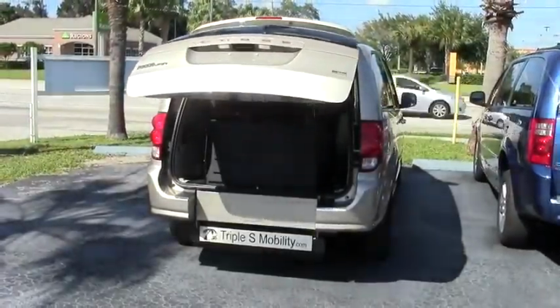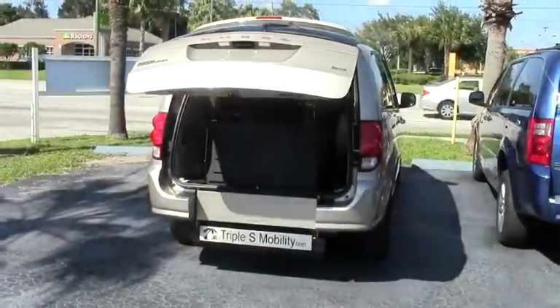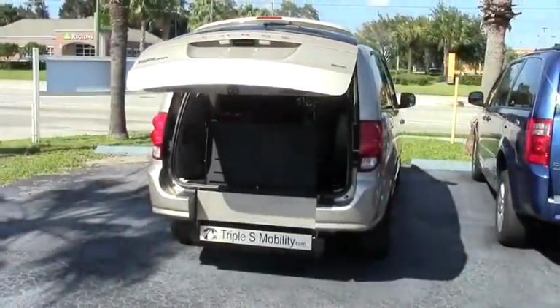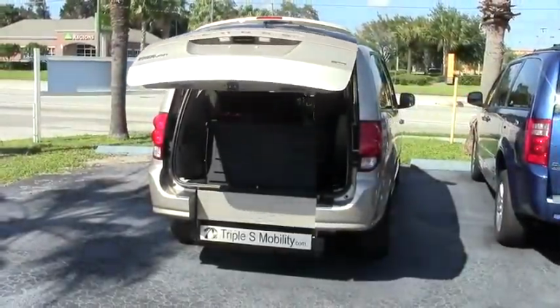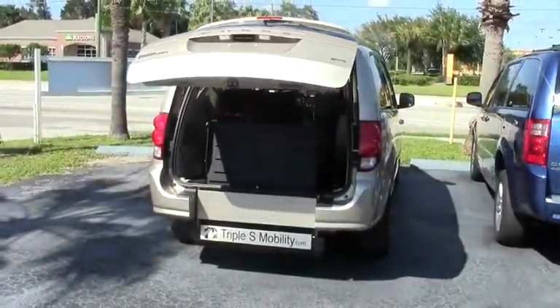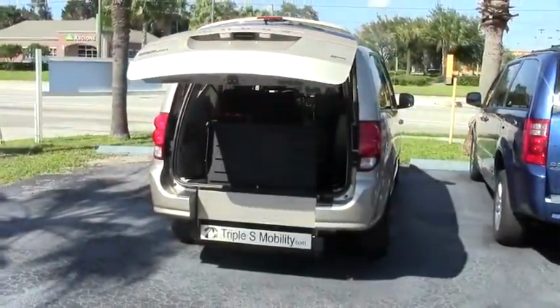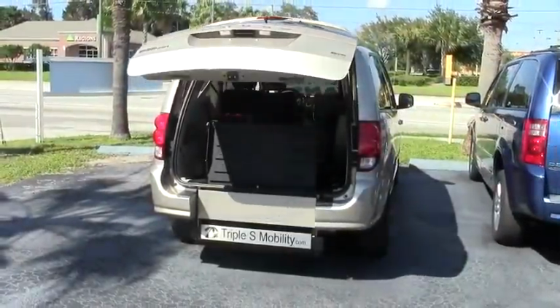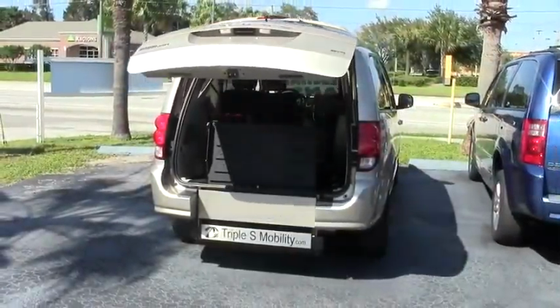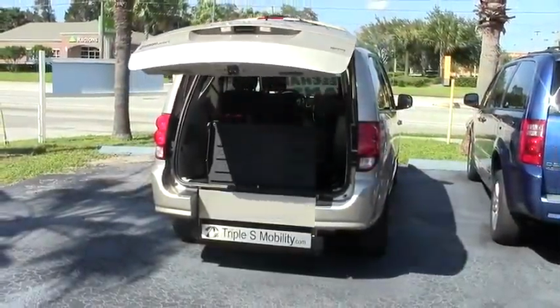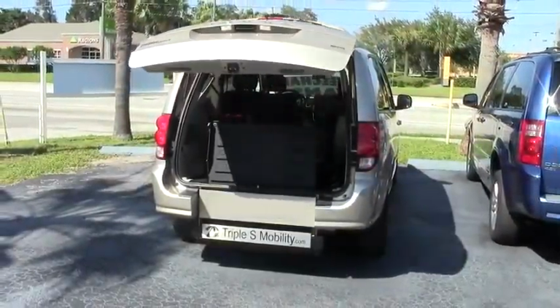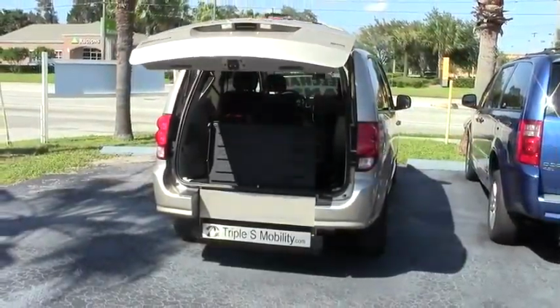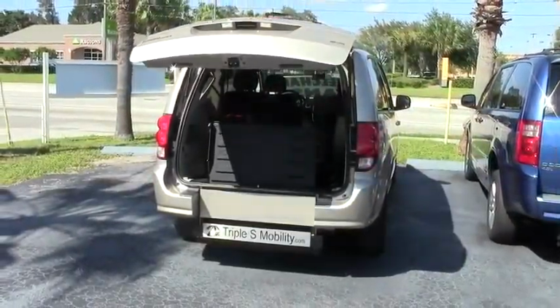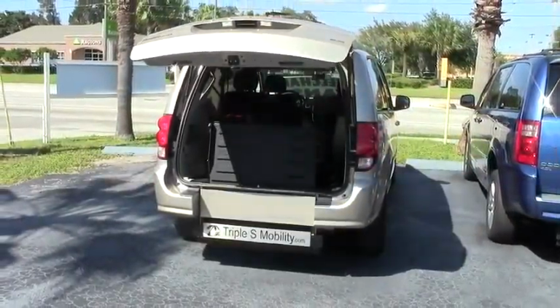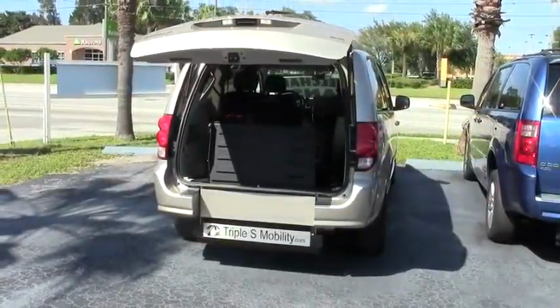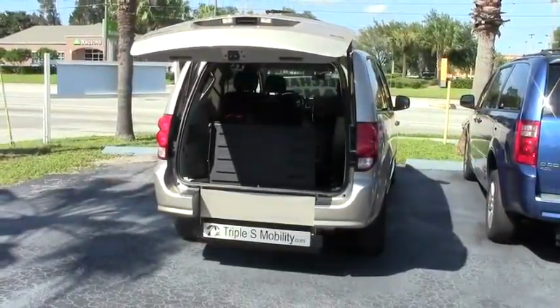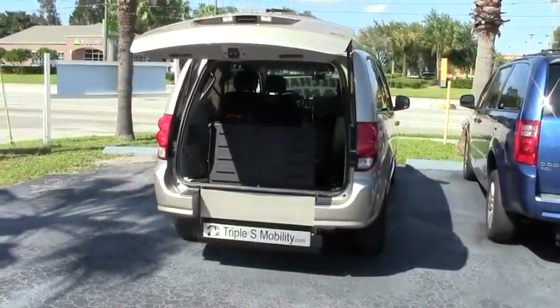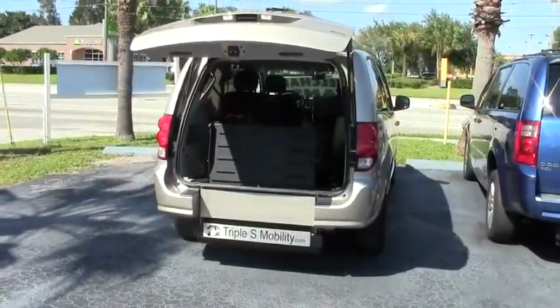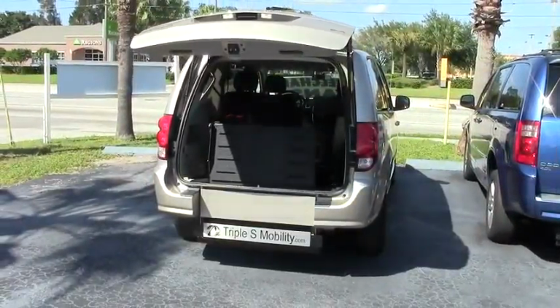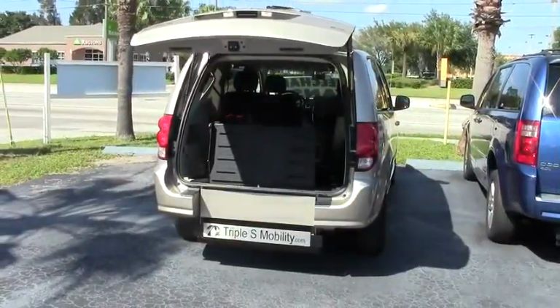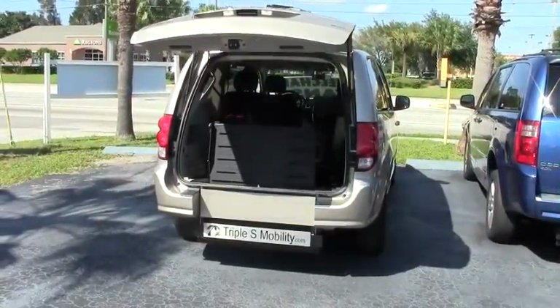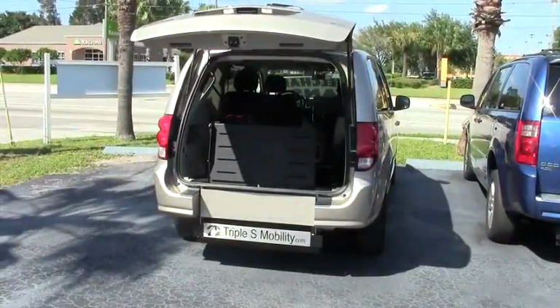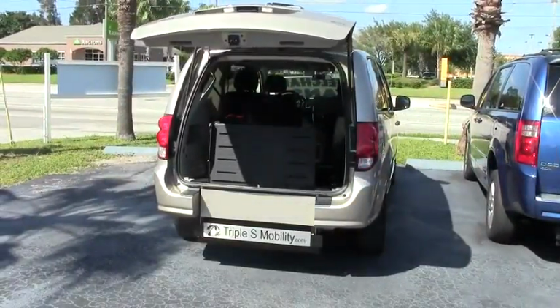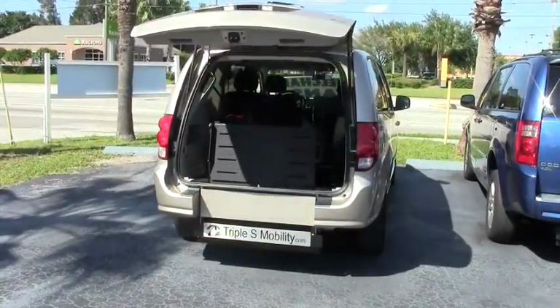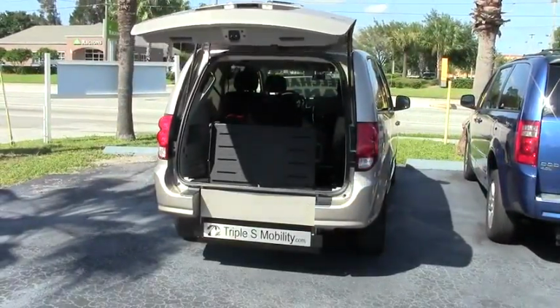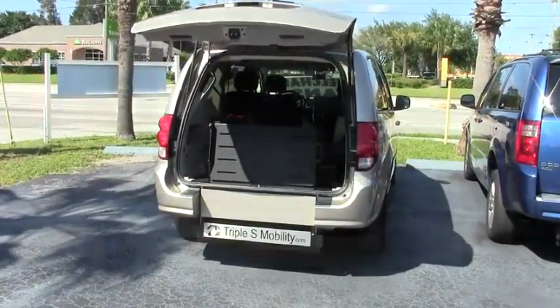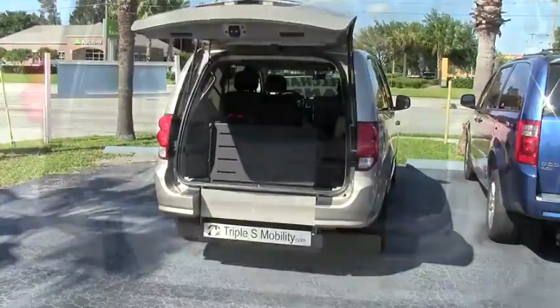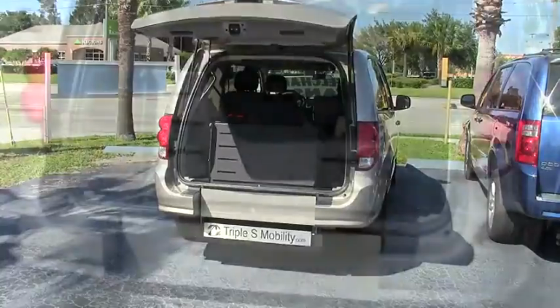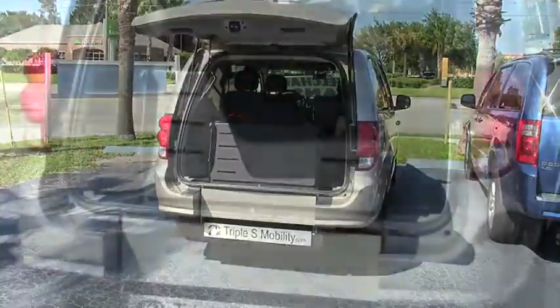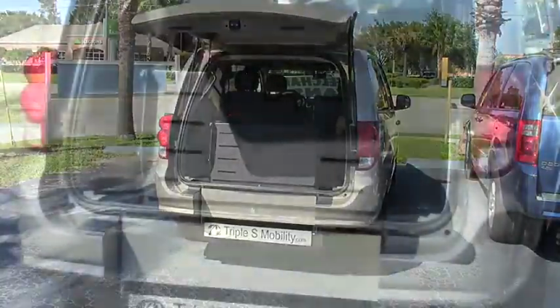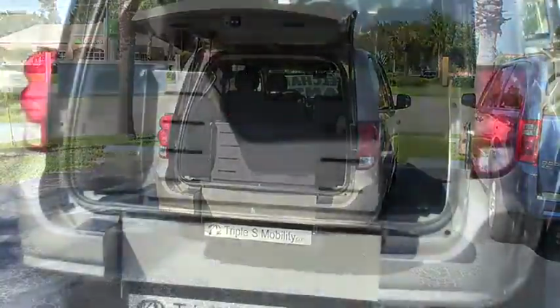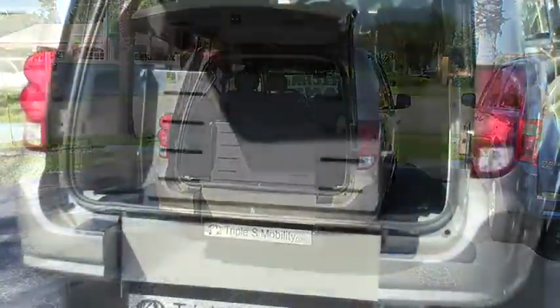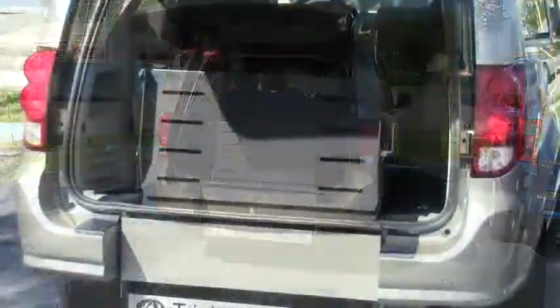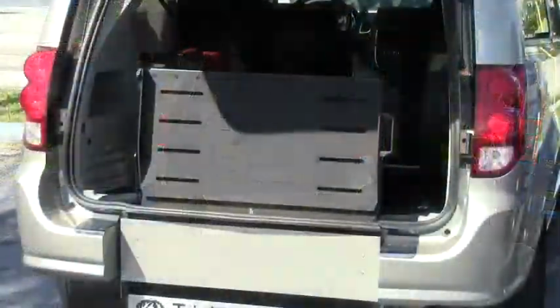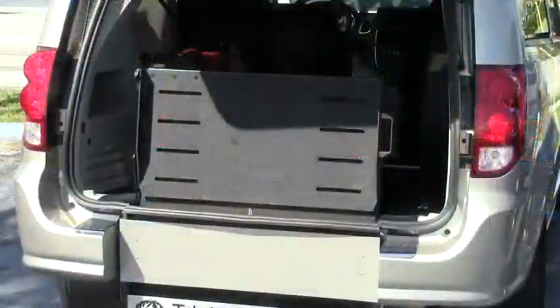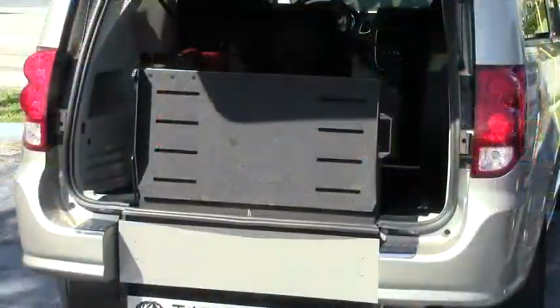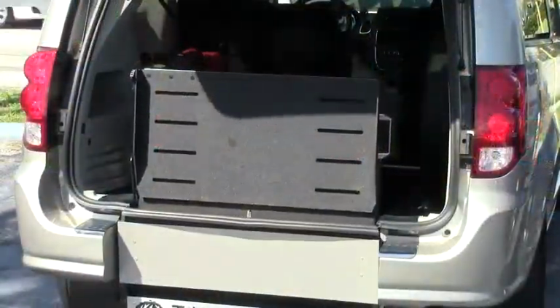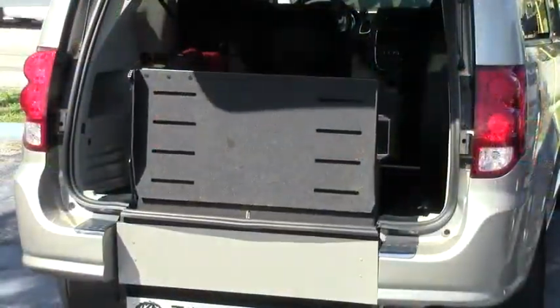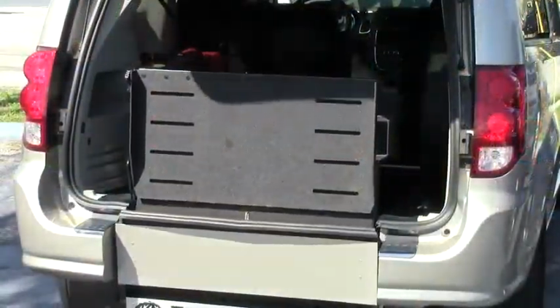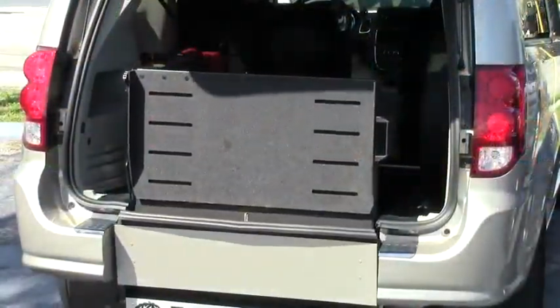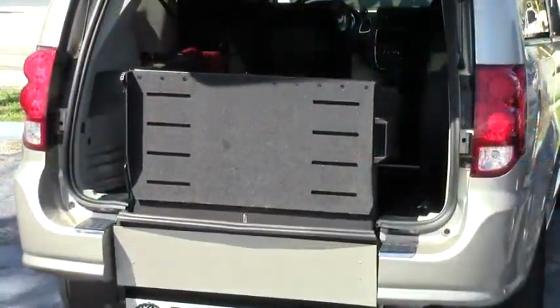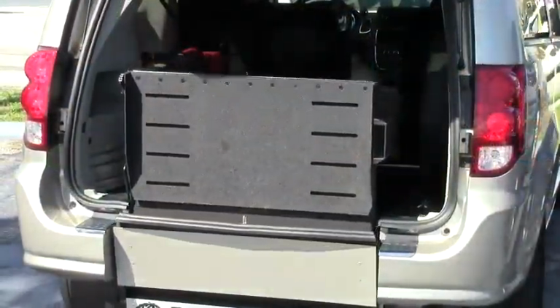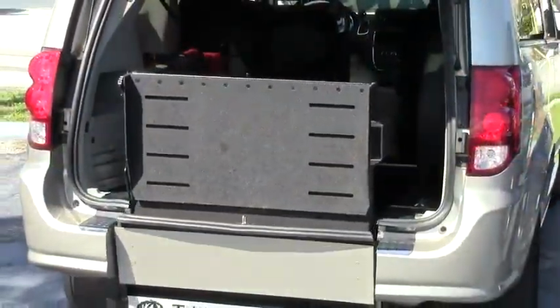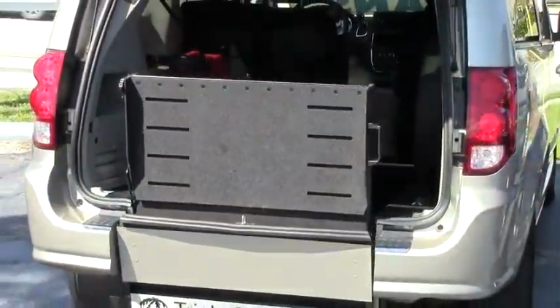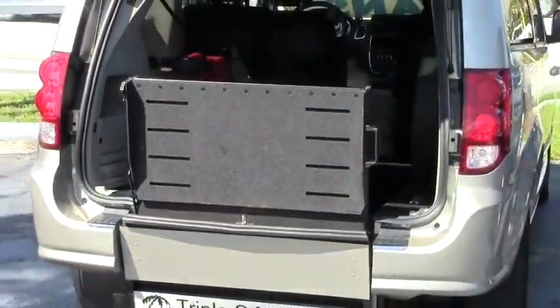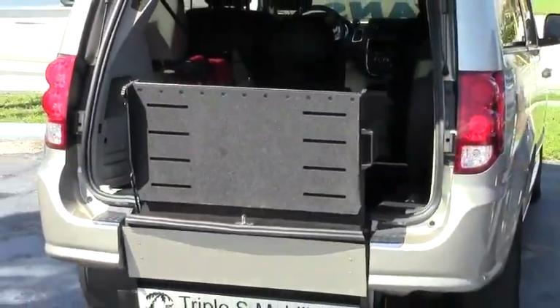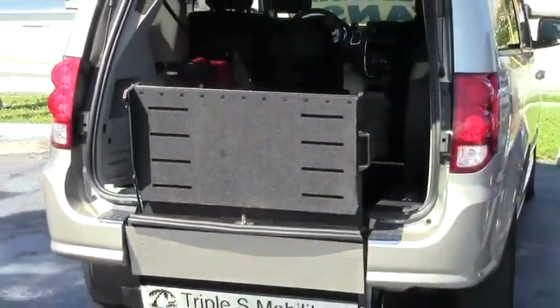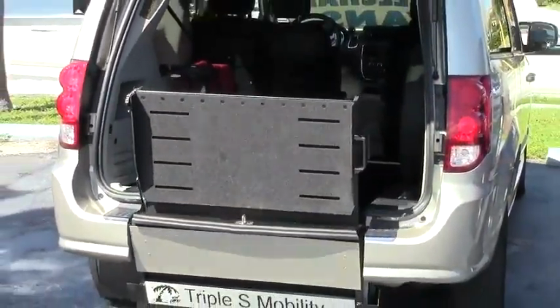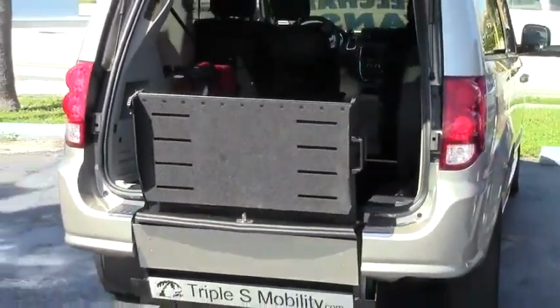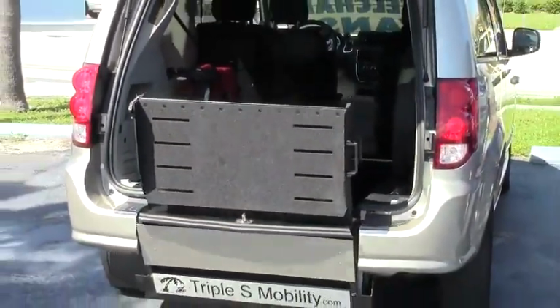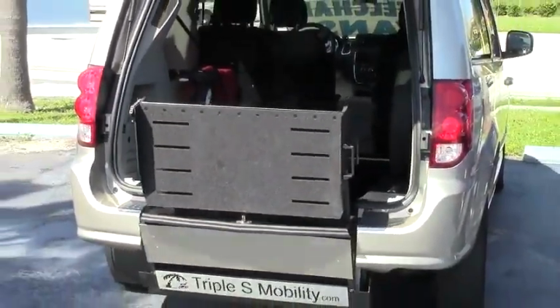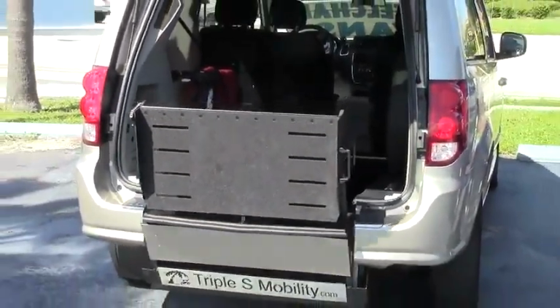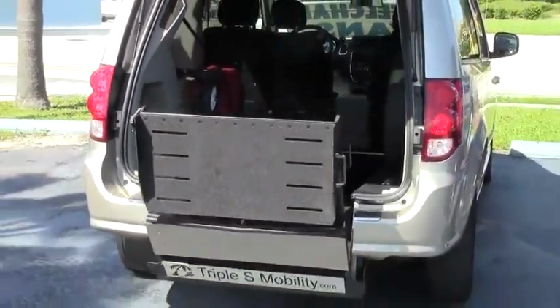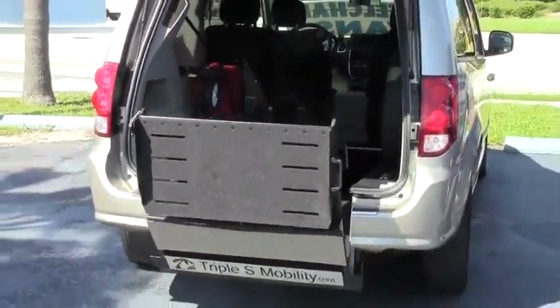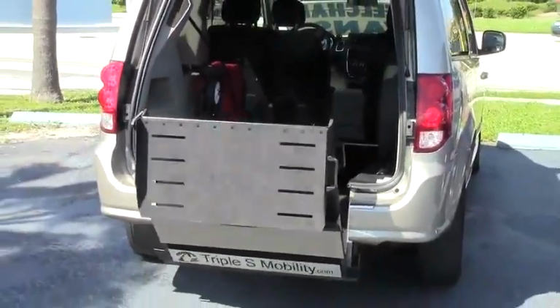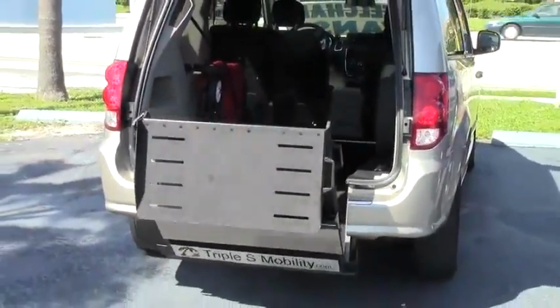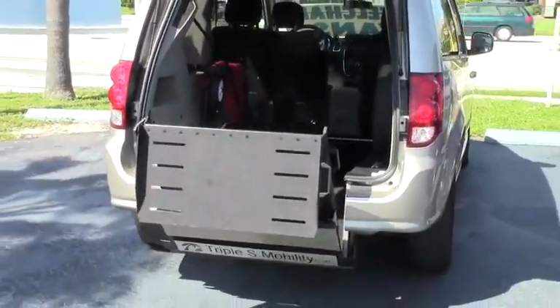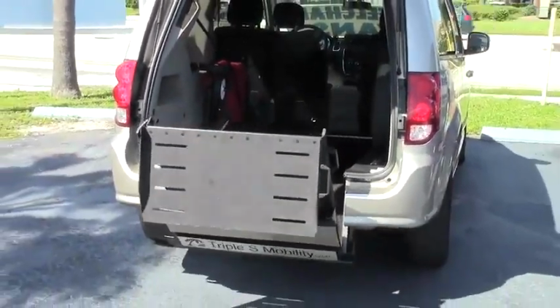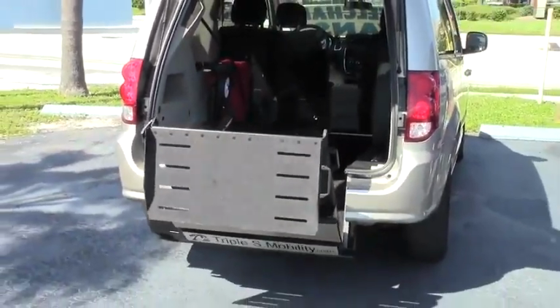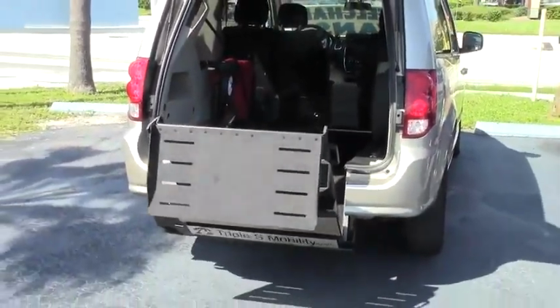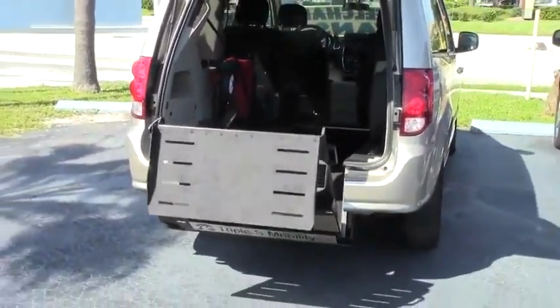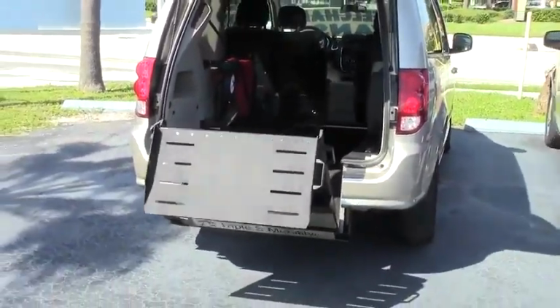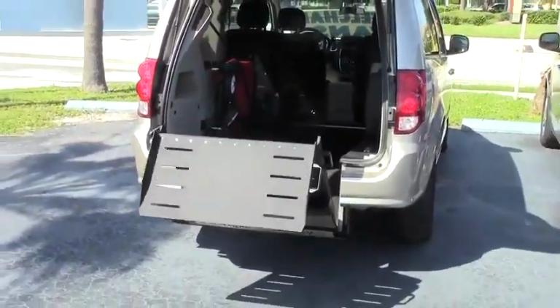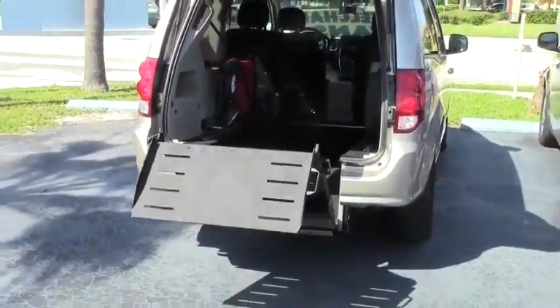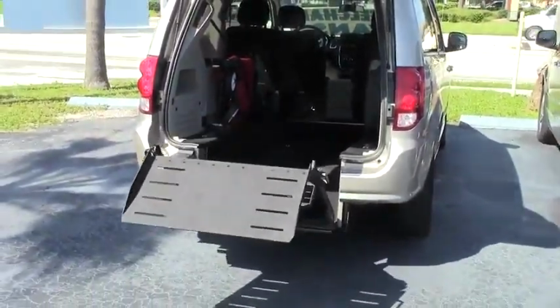With a power hatch and a power ramp system, you can have independent mobility in our wheelchair vans.